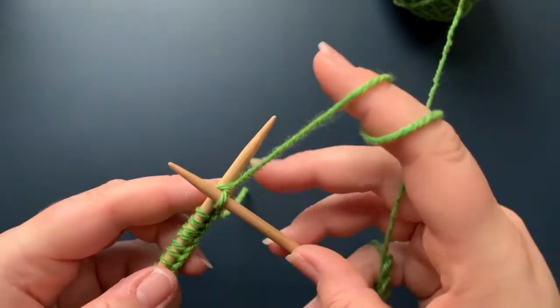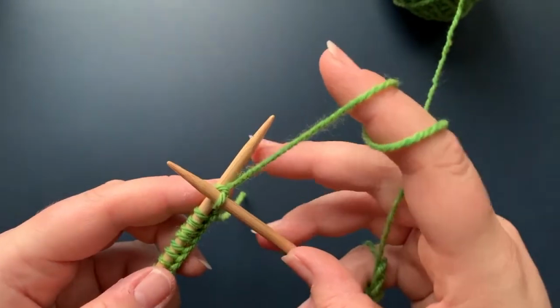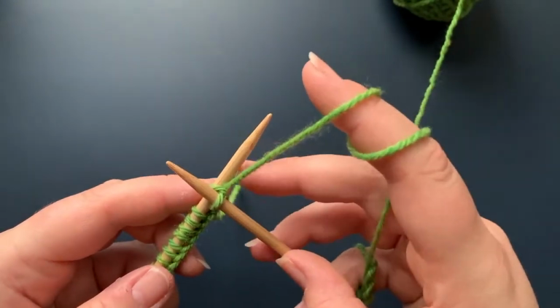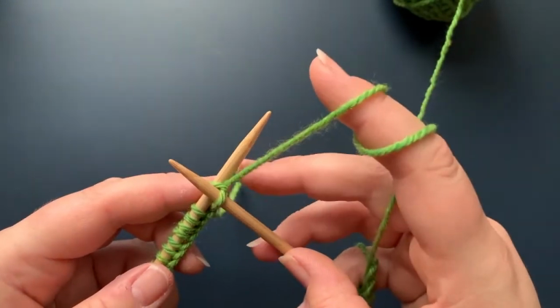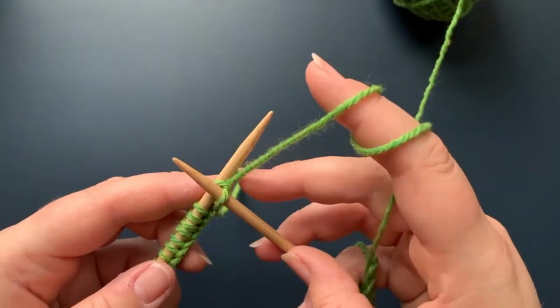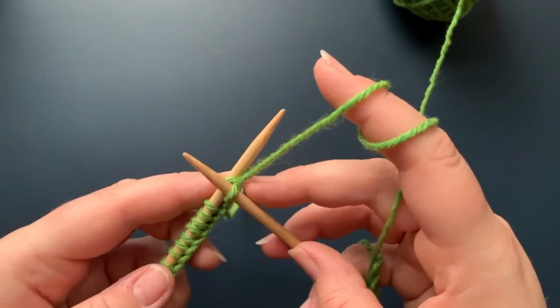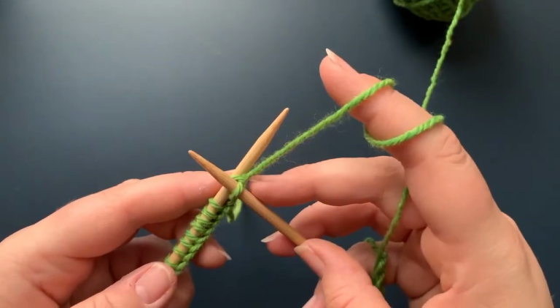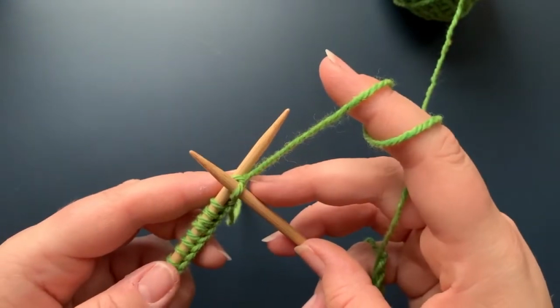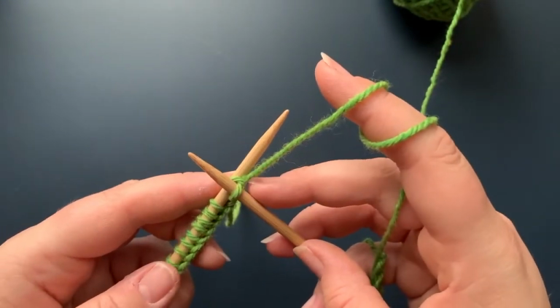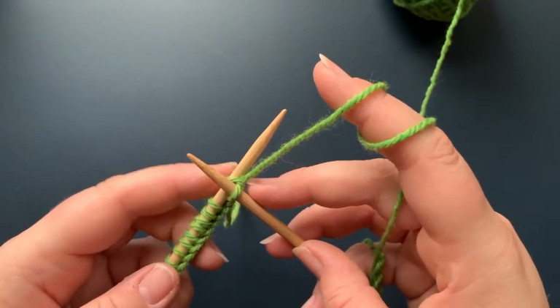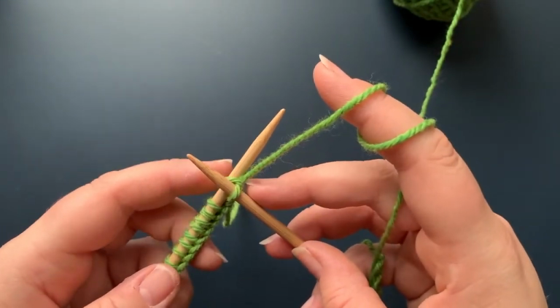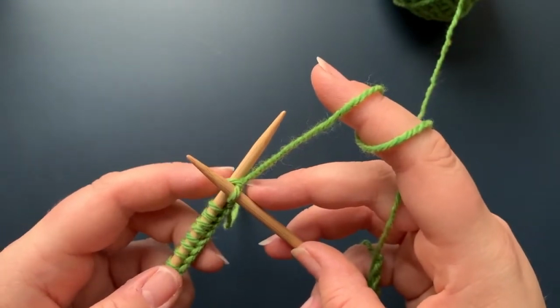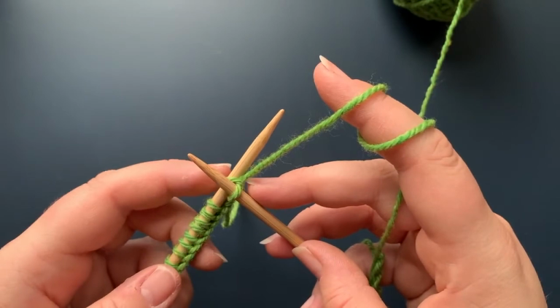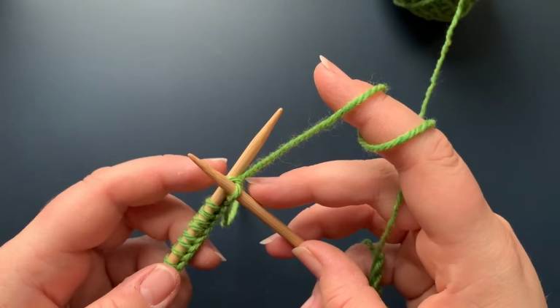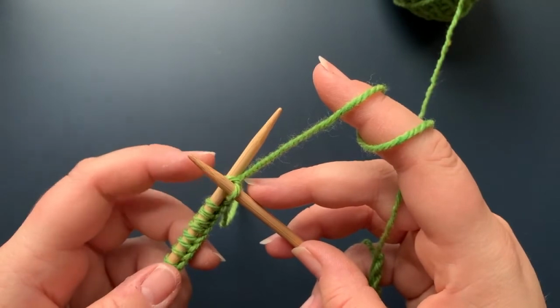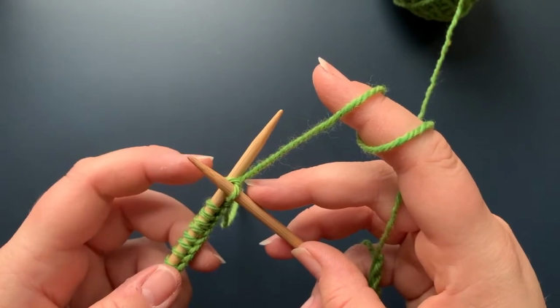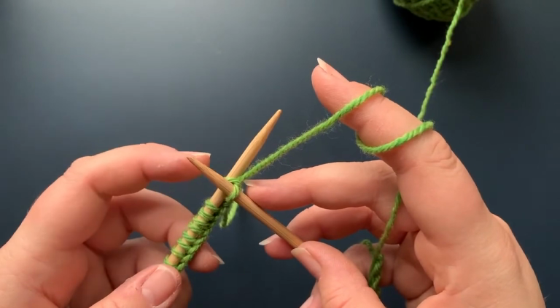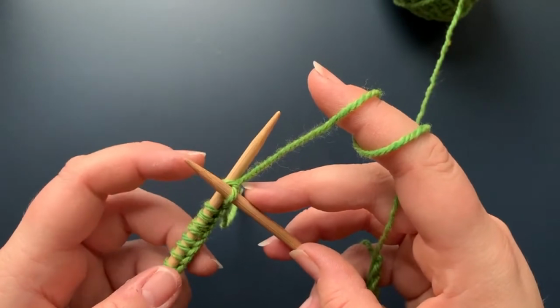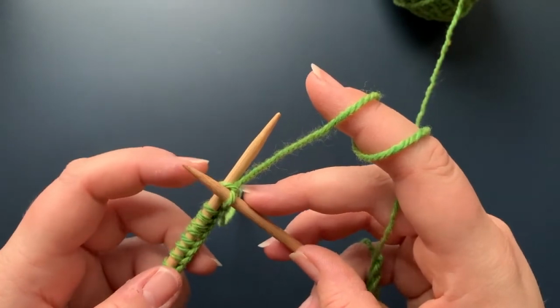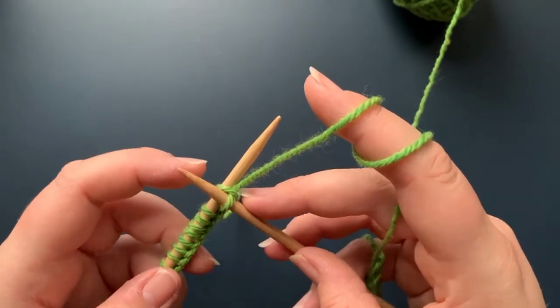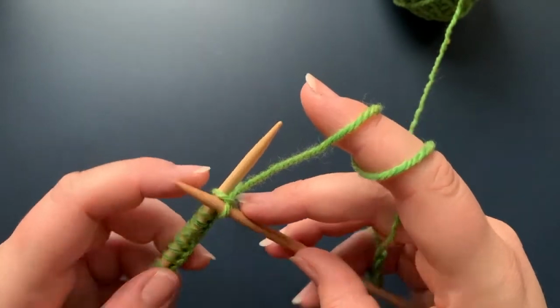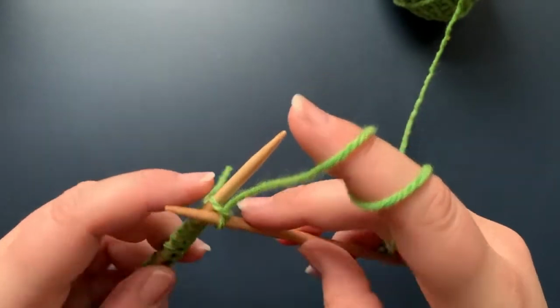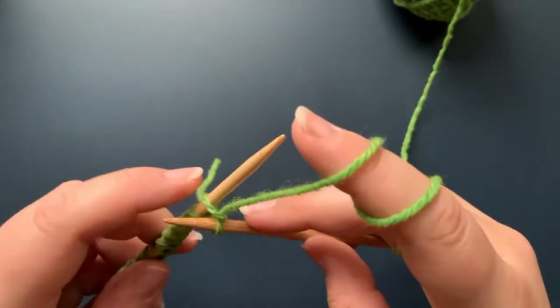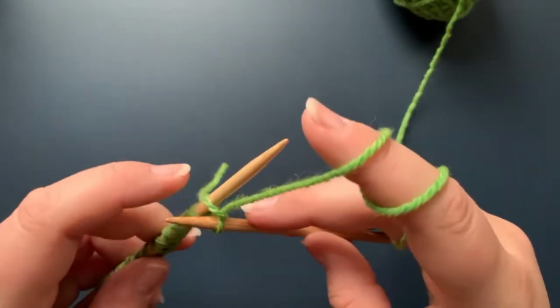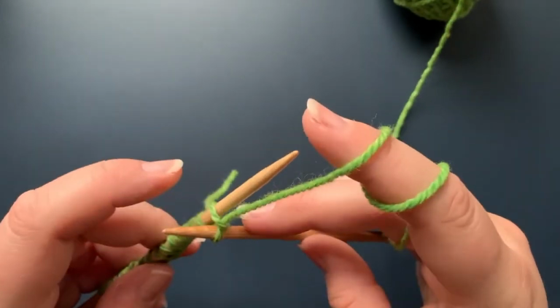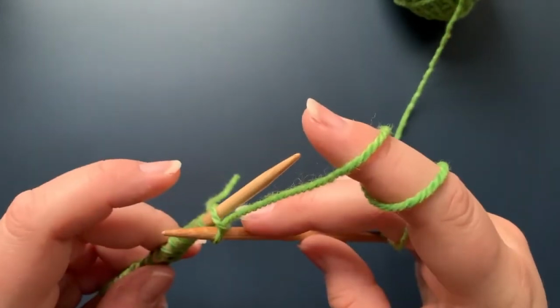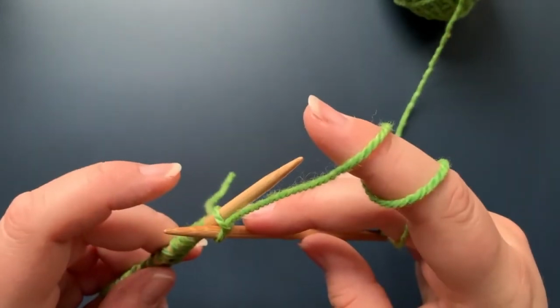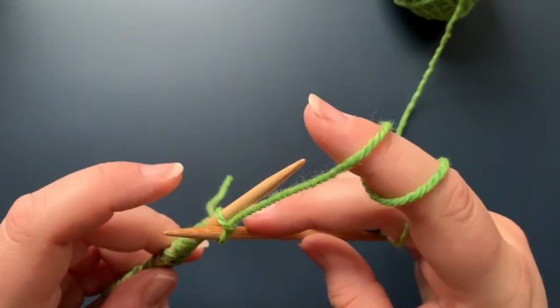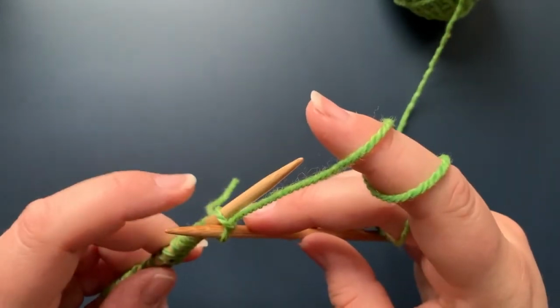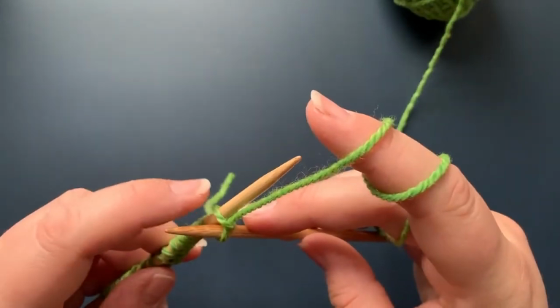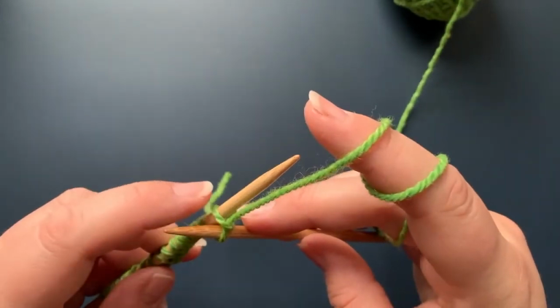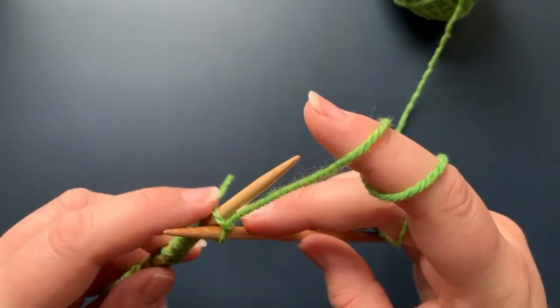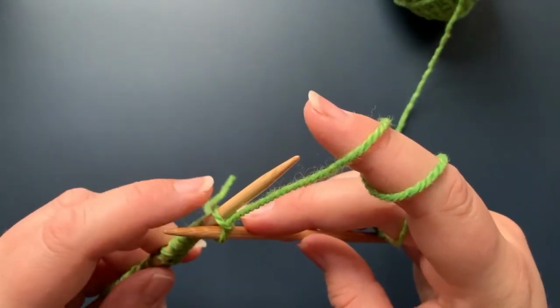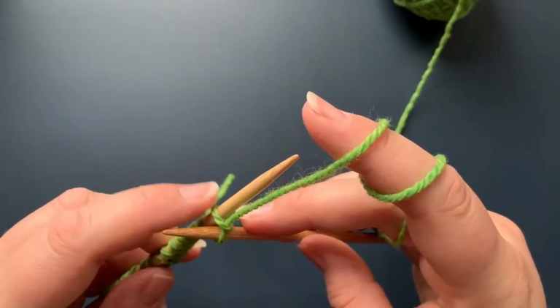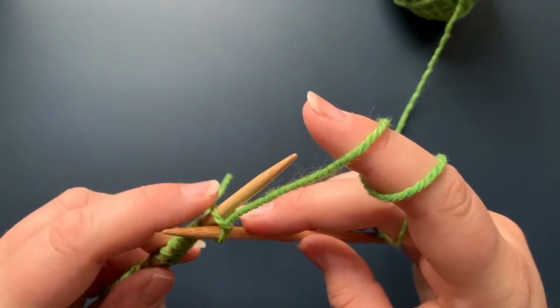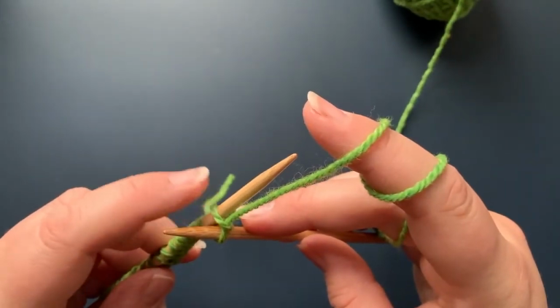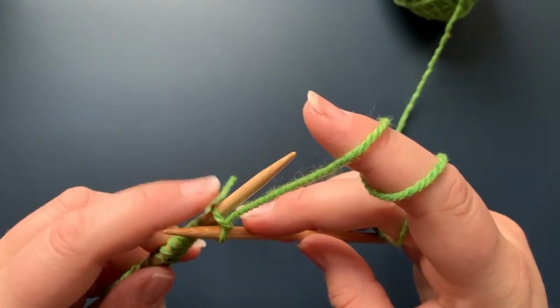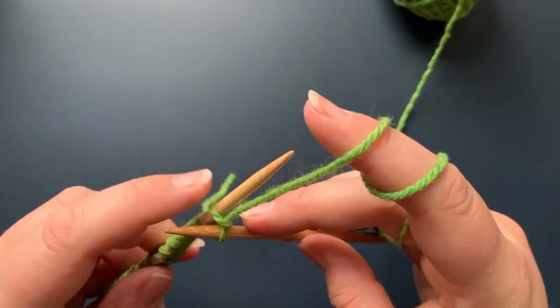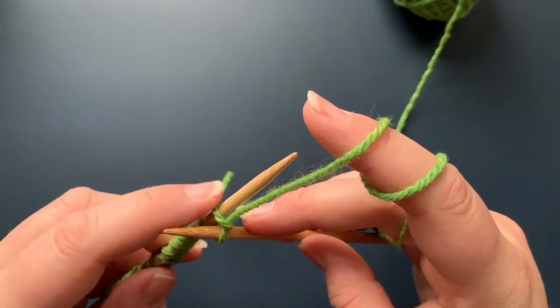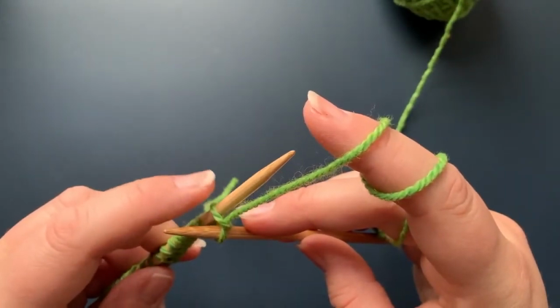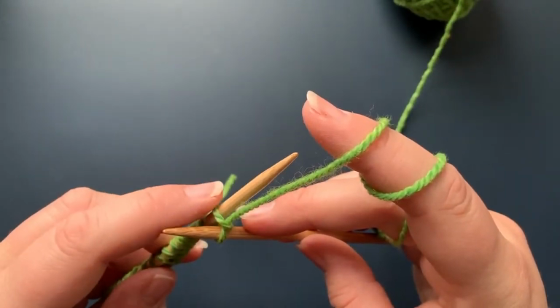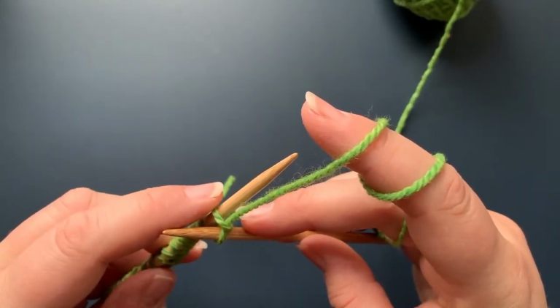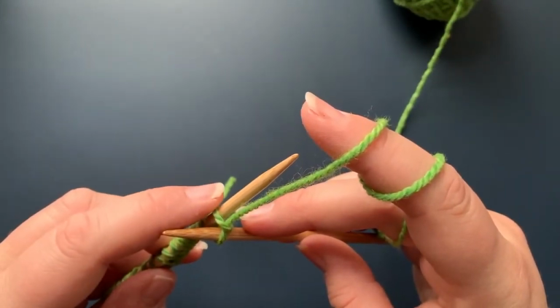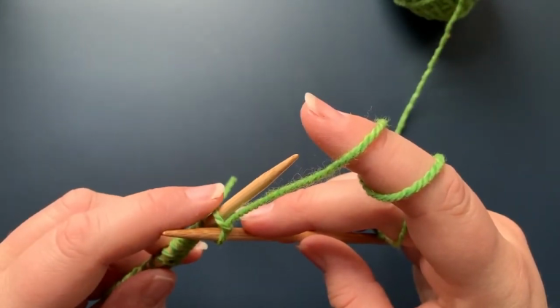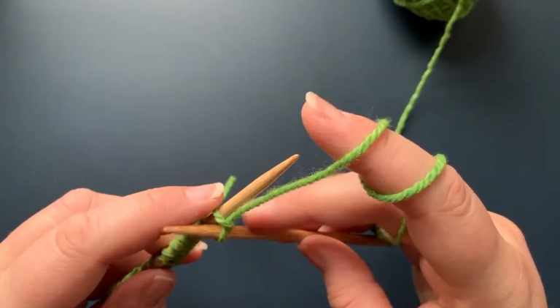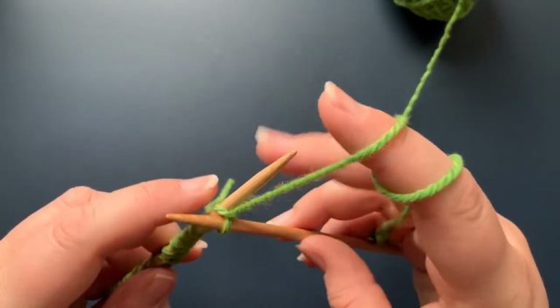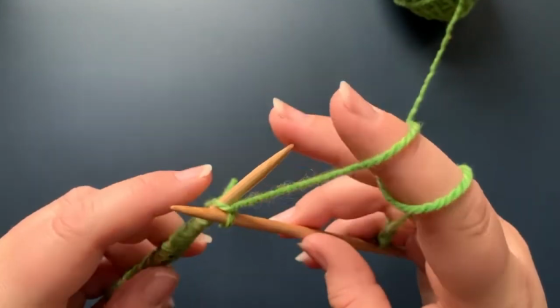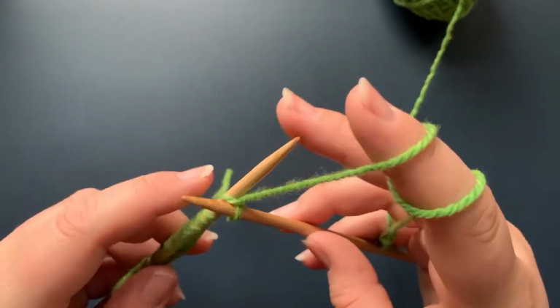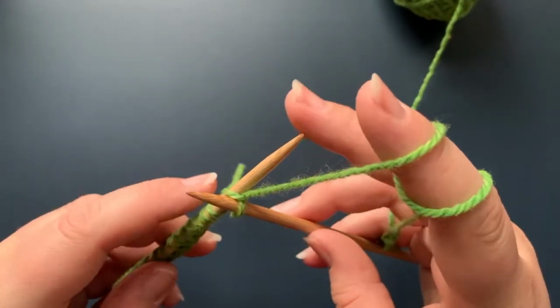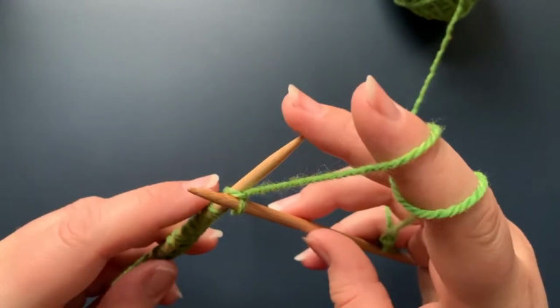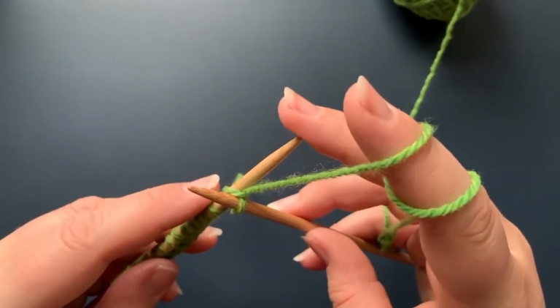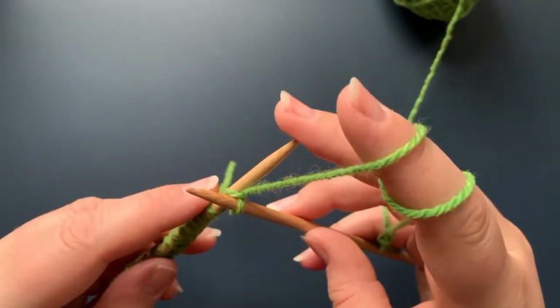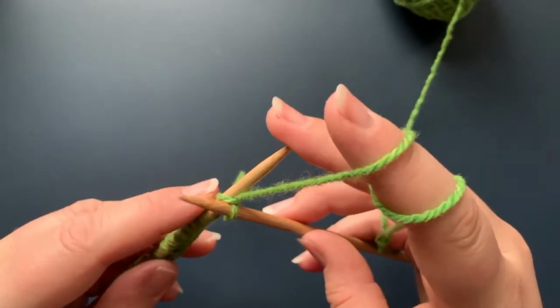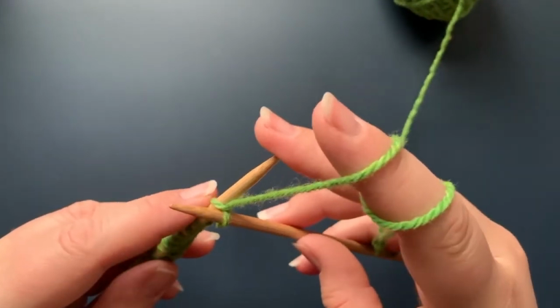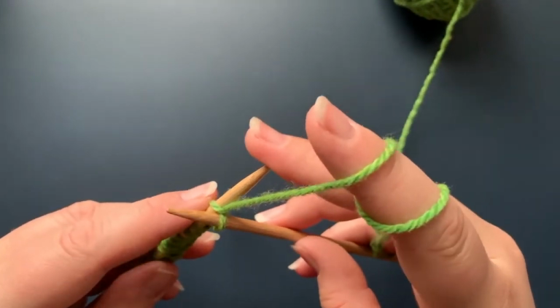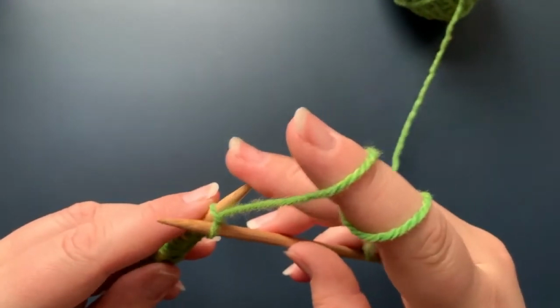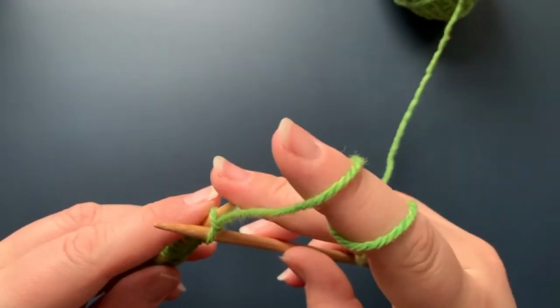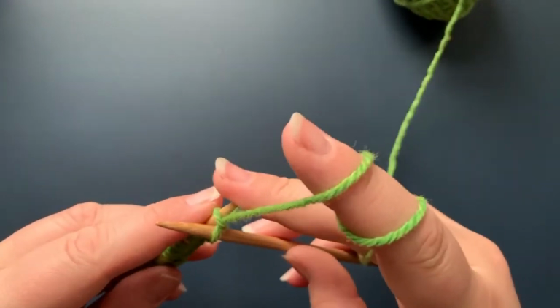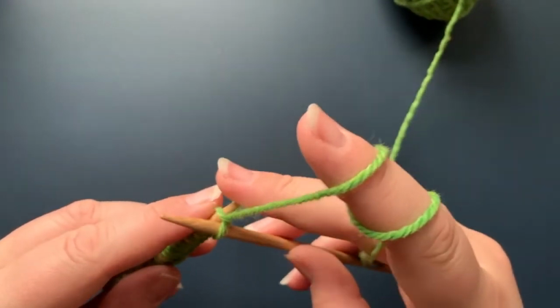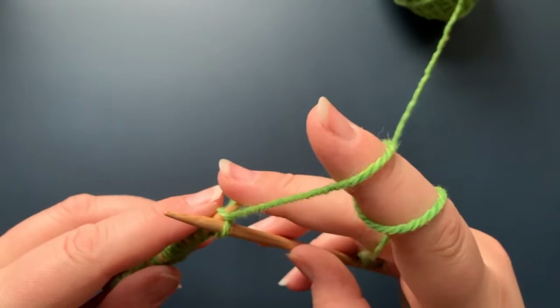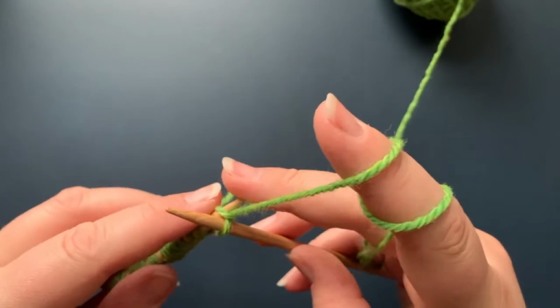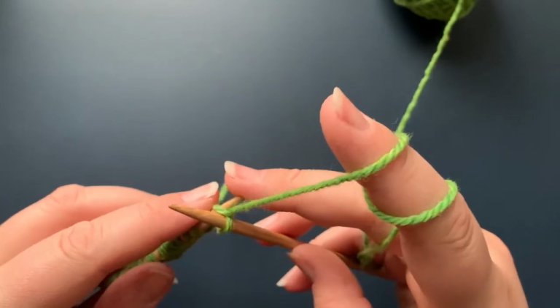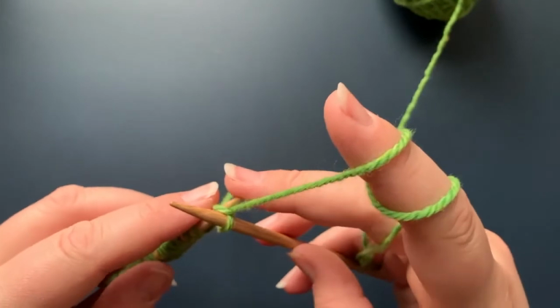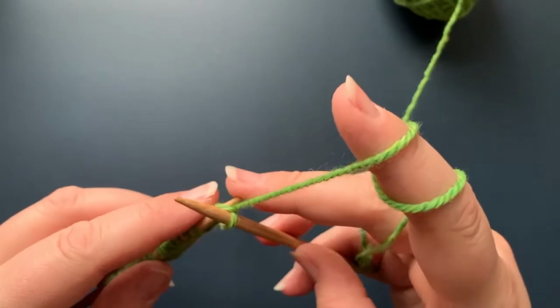Our last step is to take the stitch that's still on the left needle and slide it off.